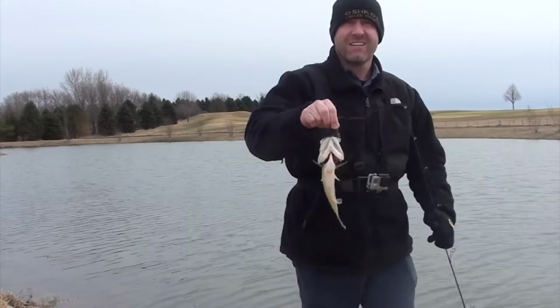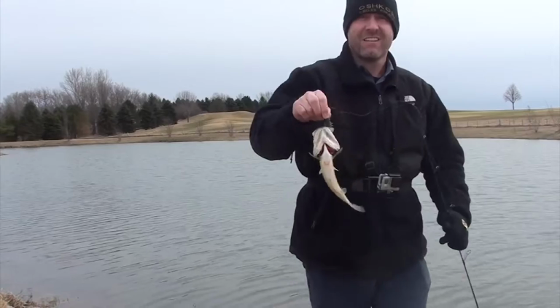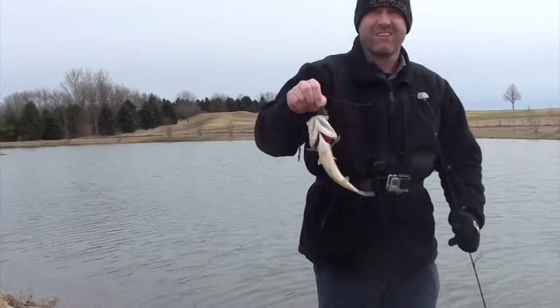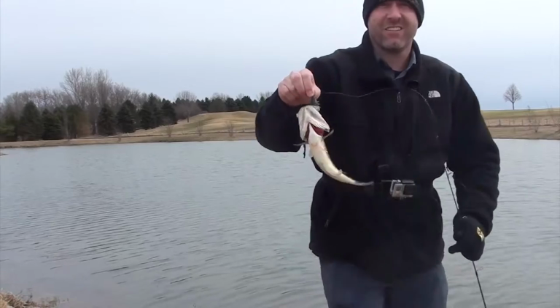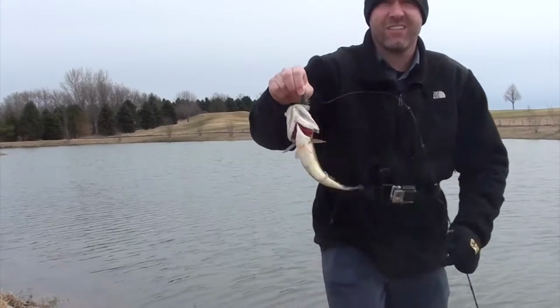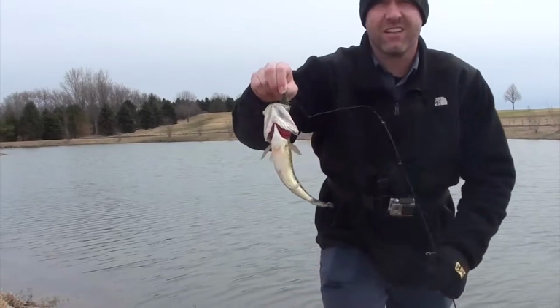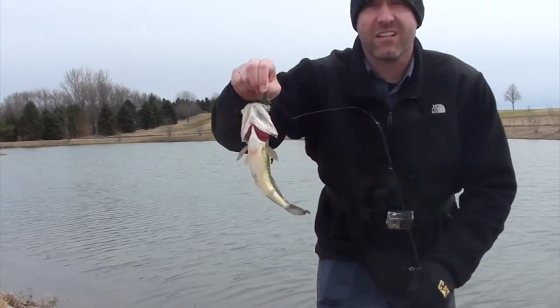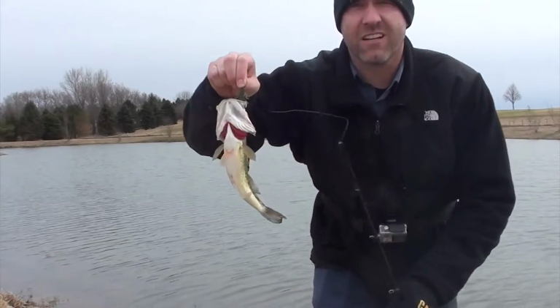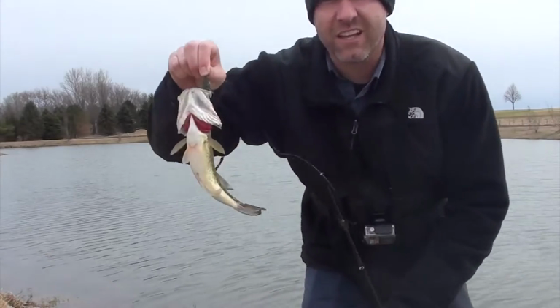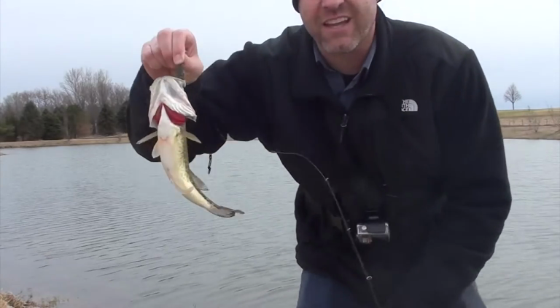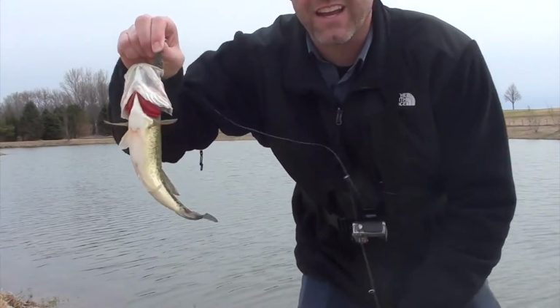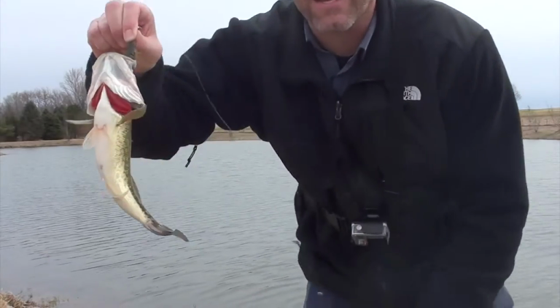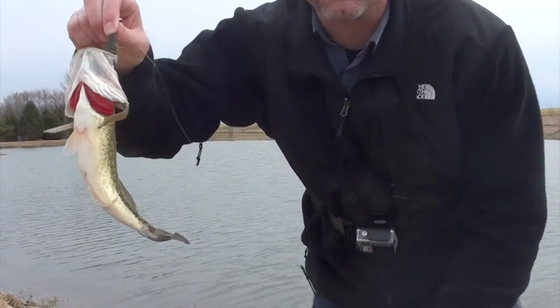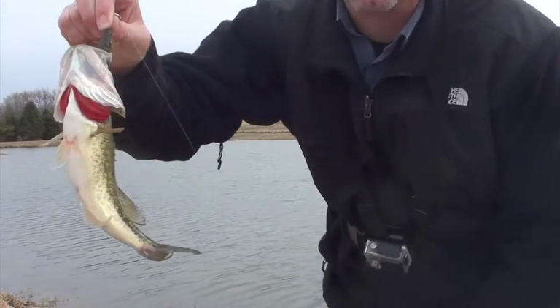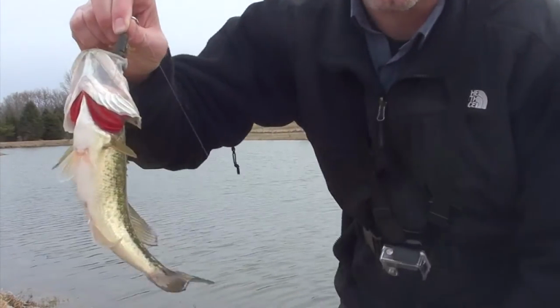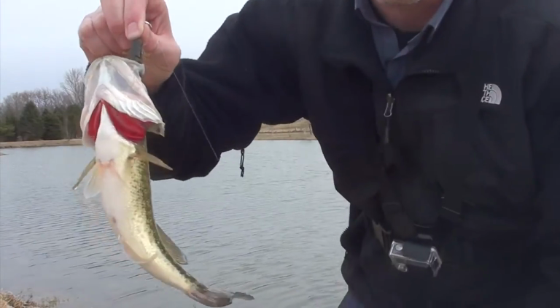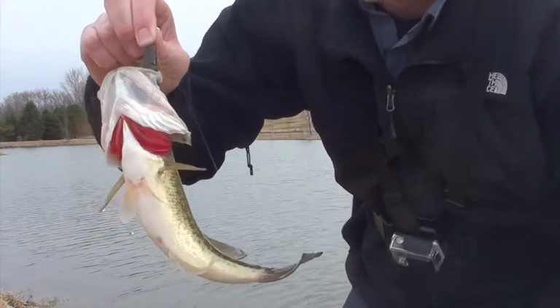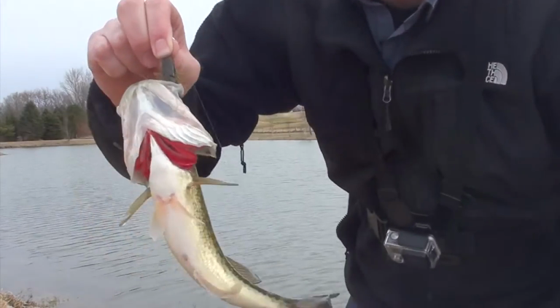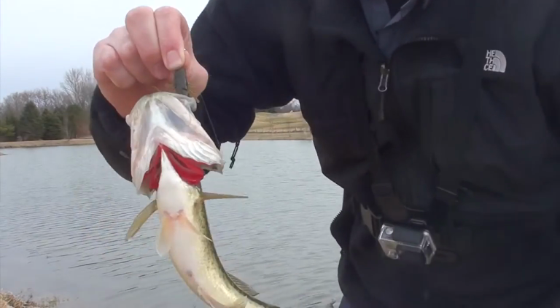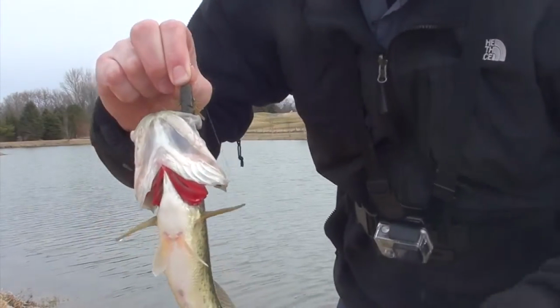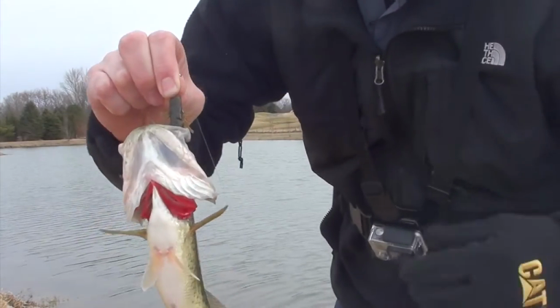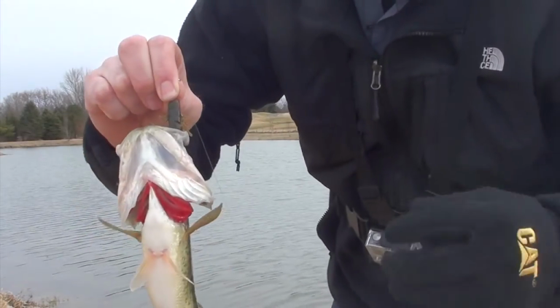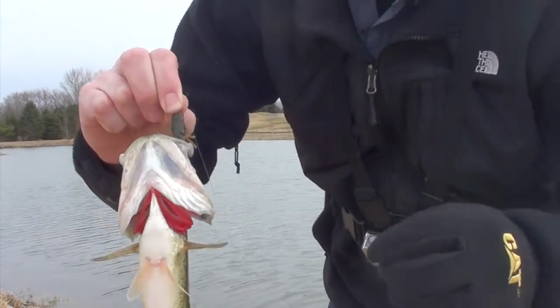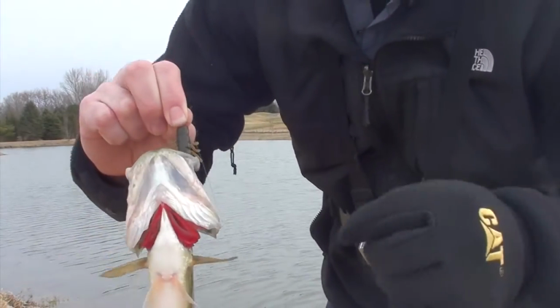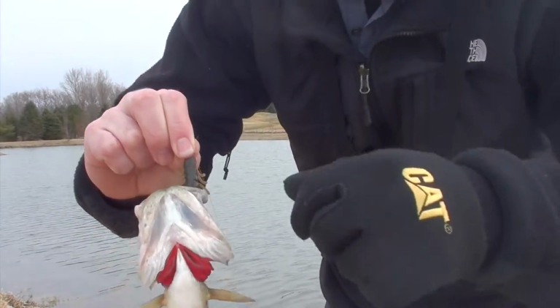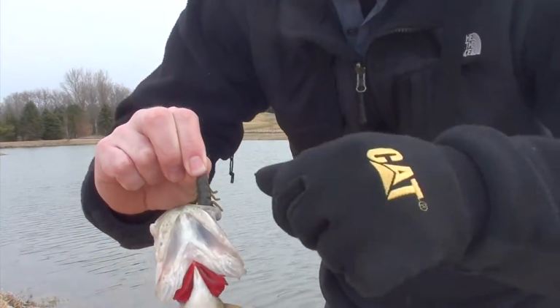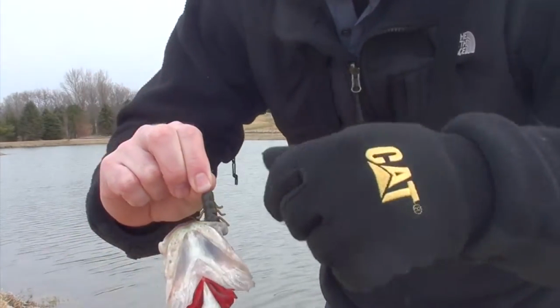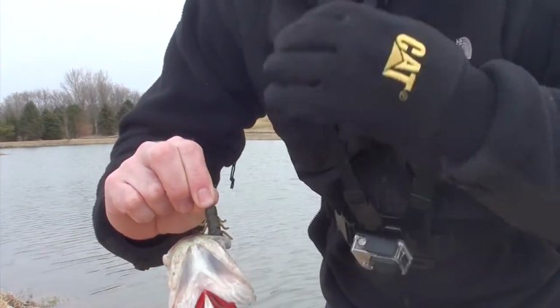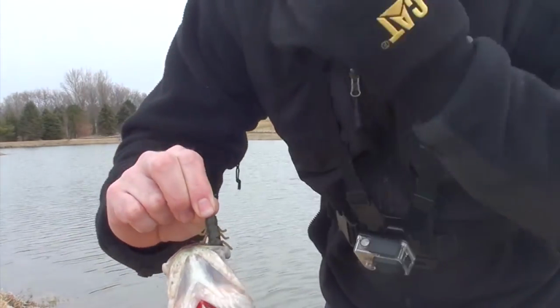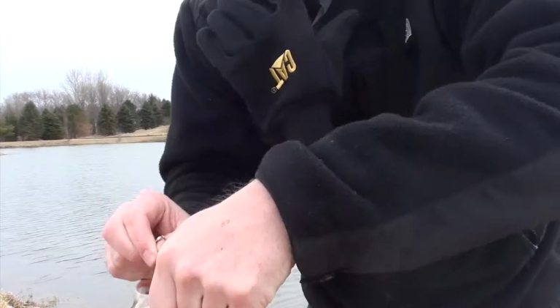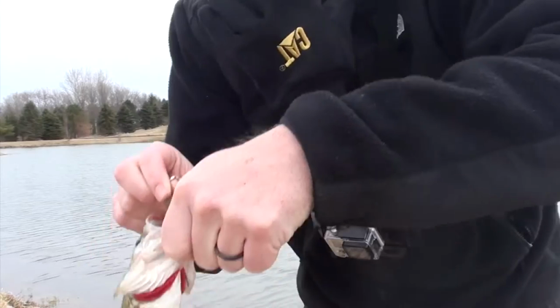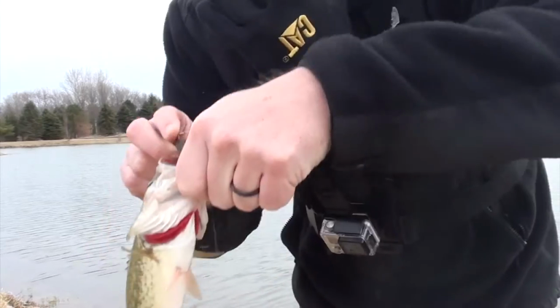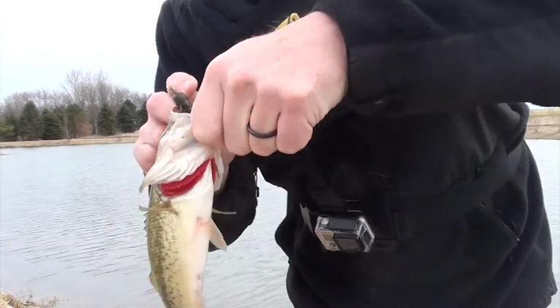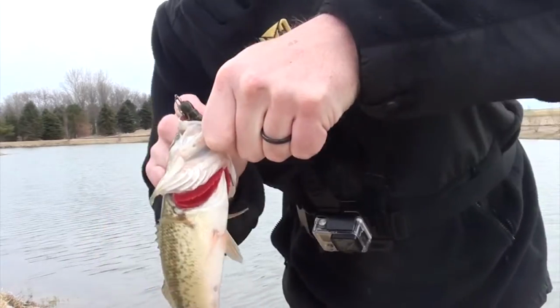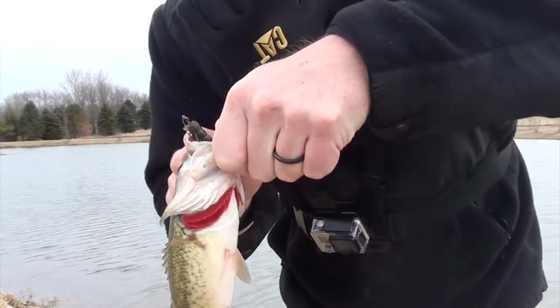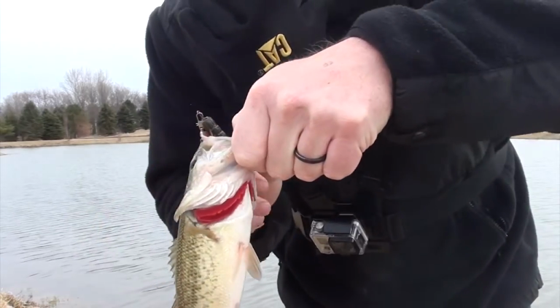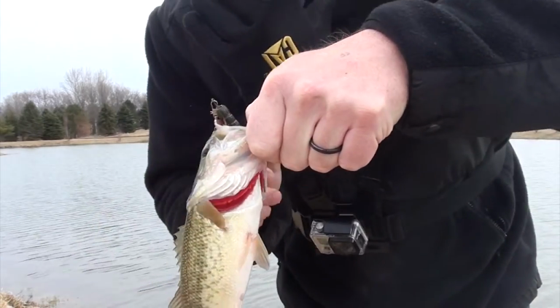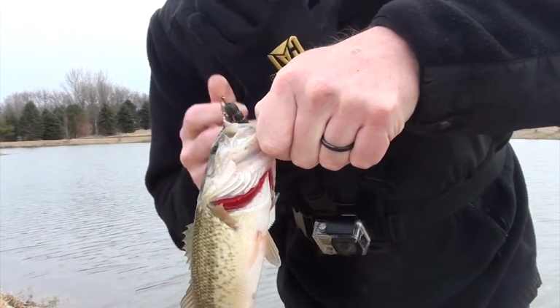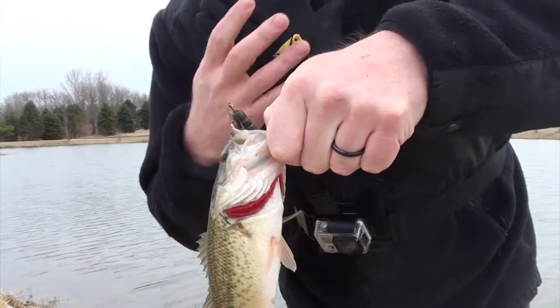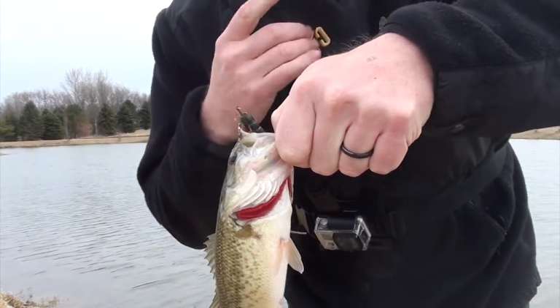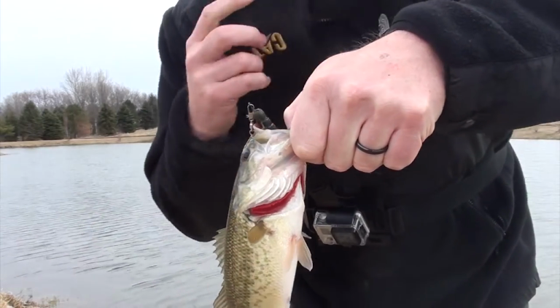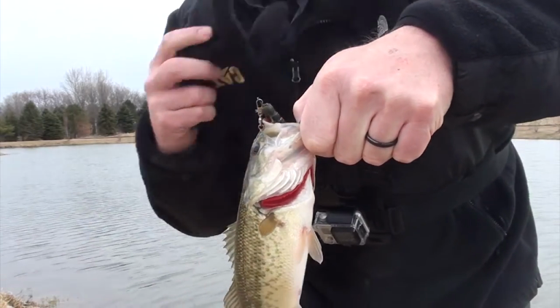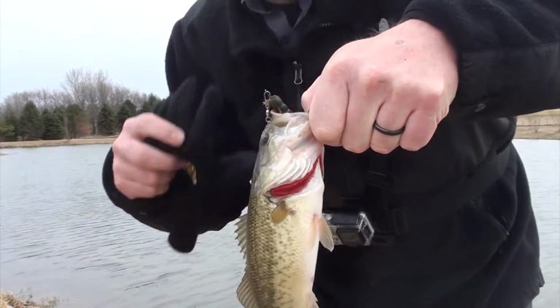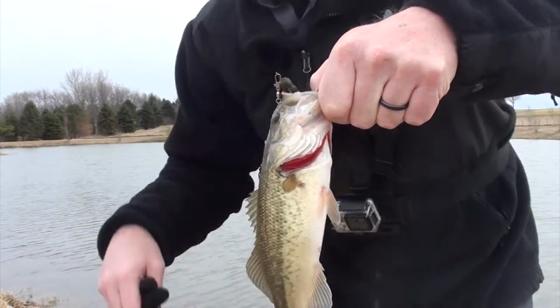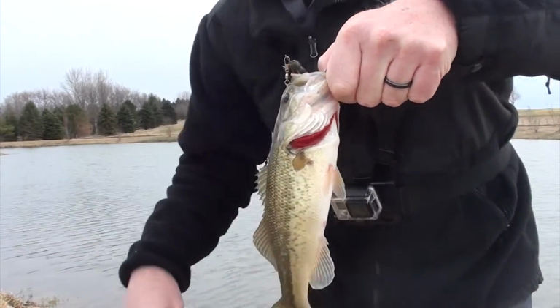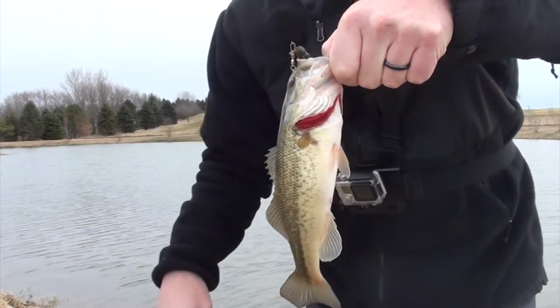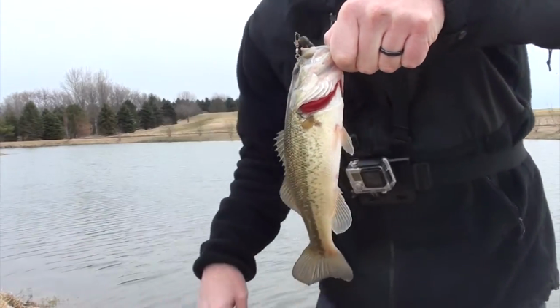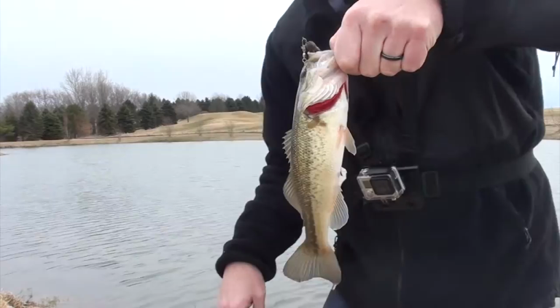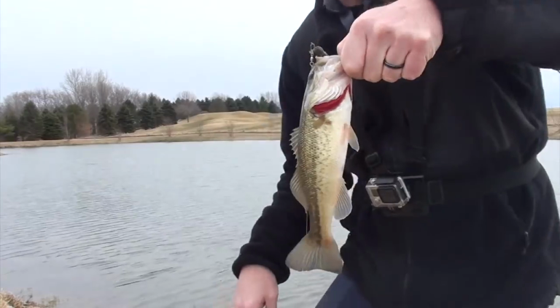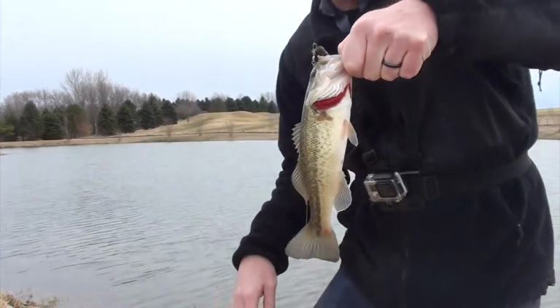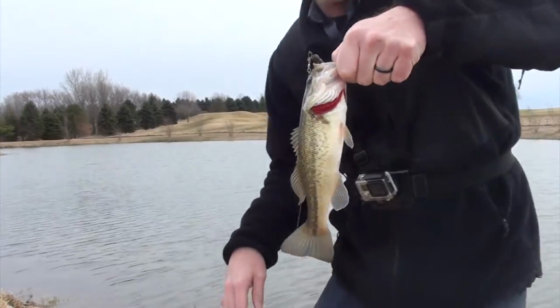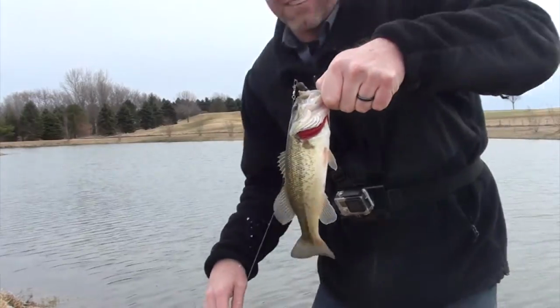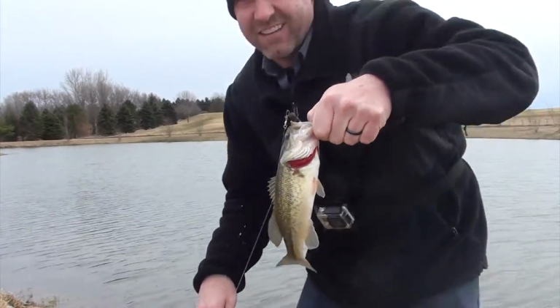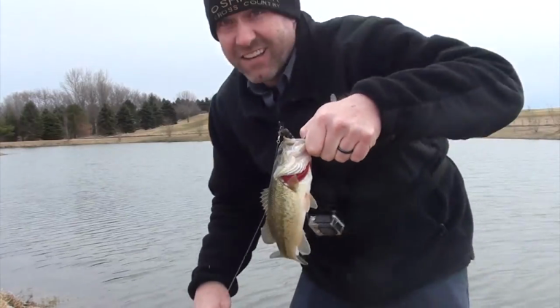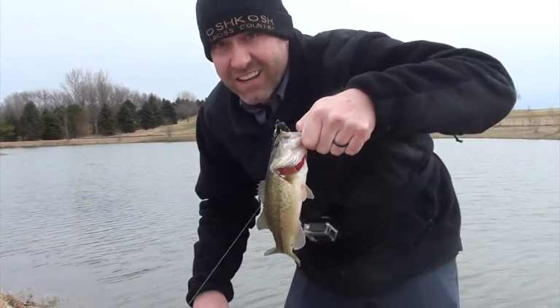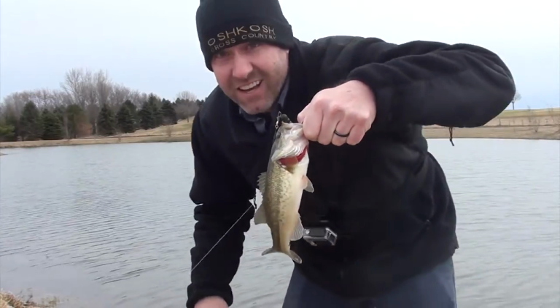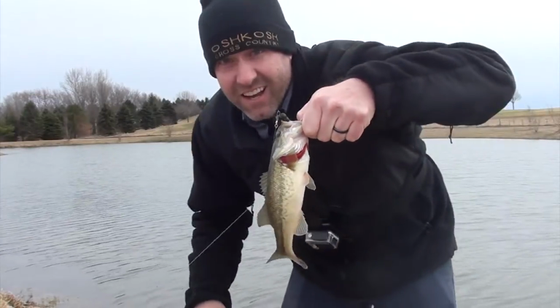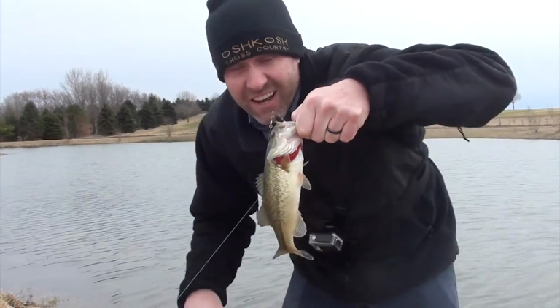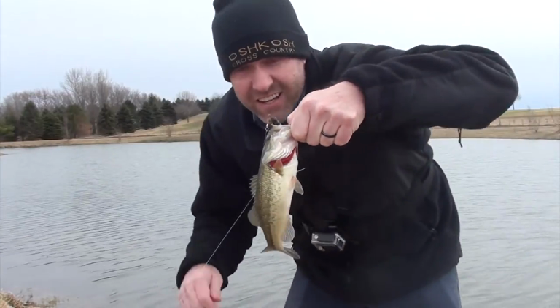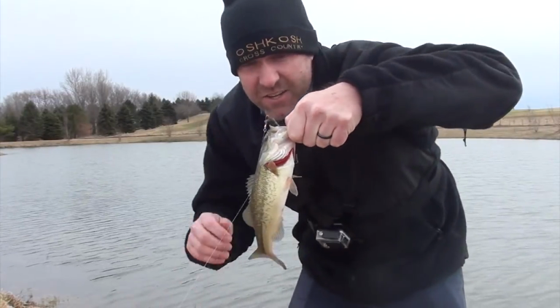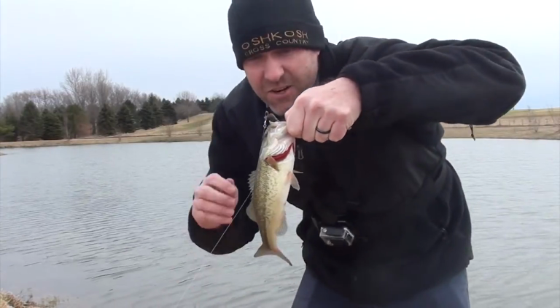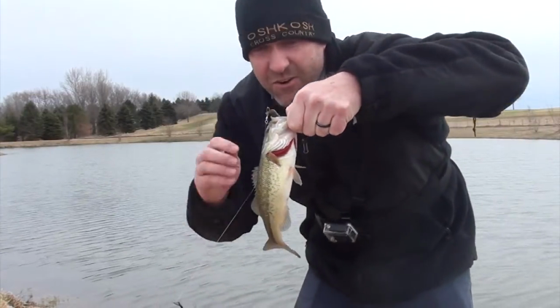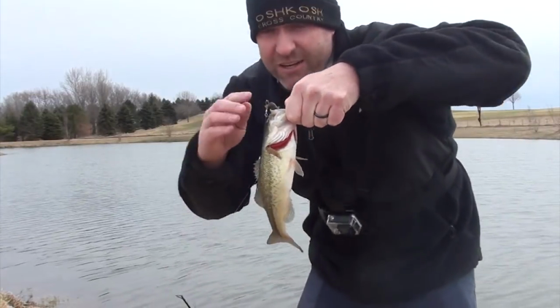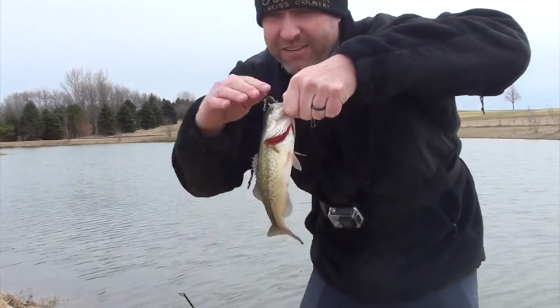Would you look at that? This is a large mouth bass. I know it.